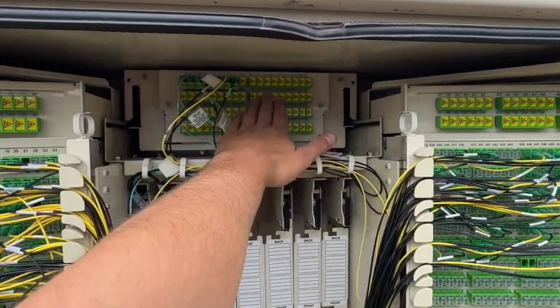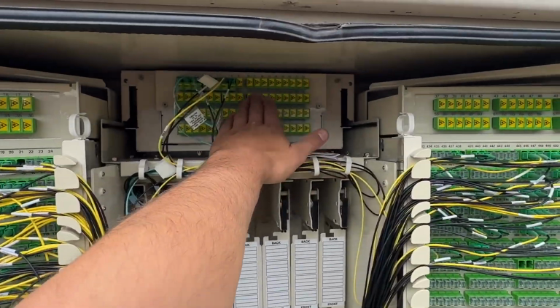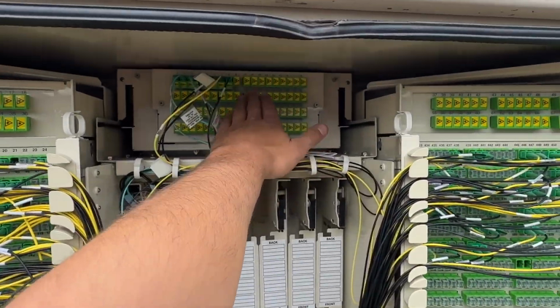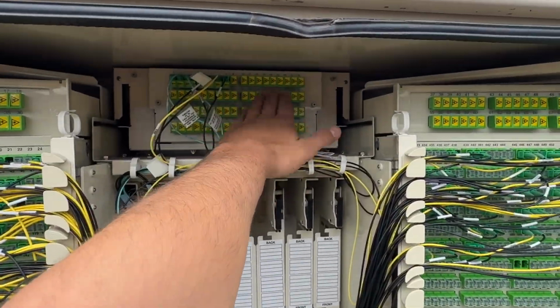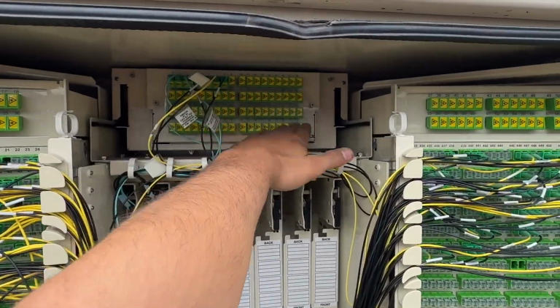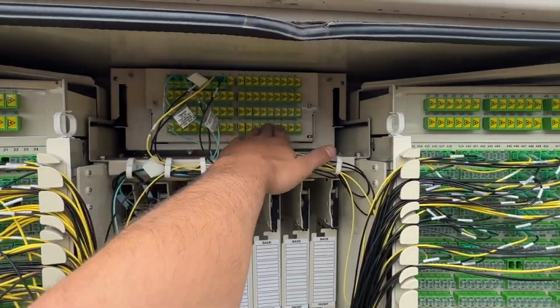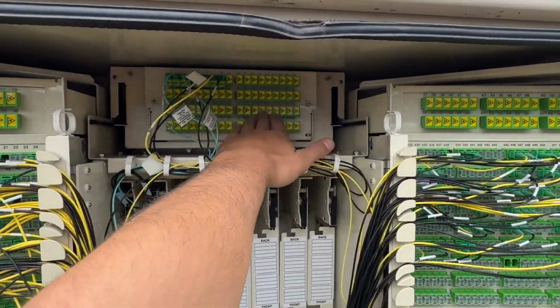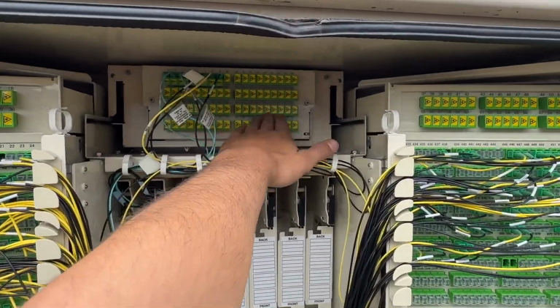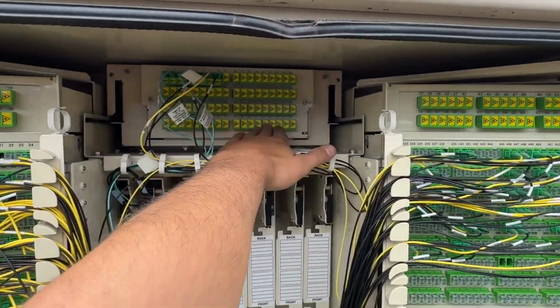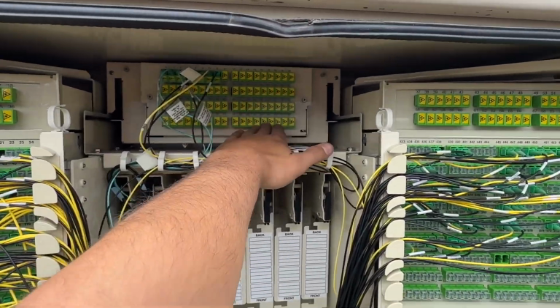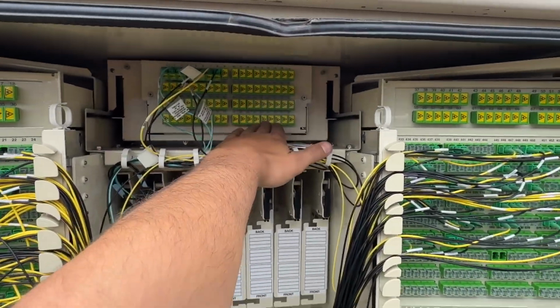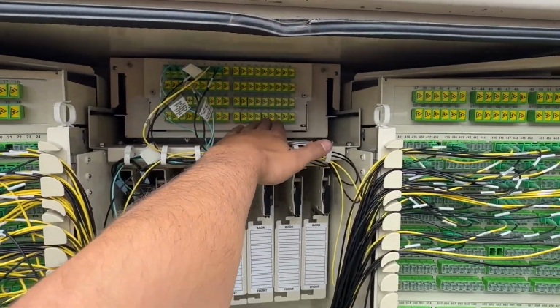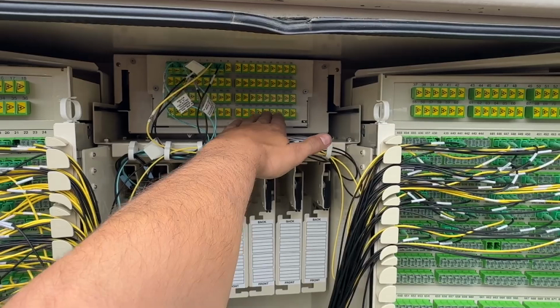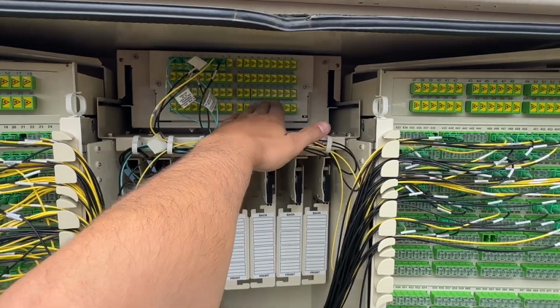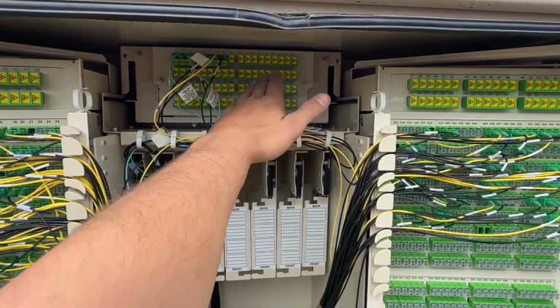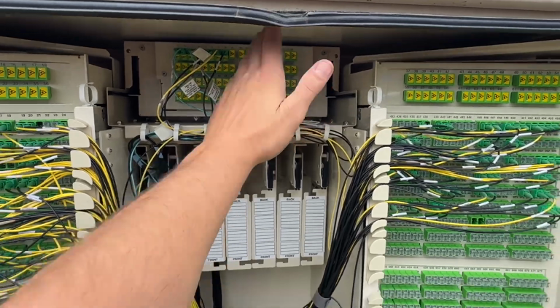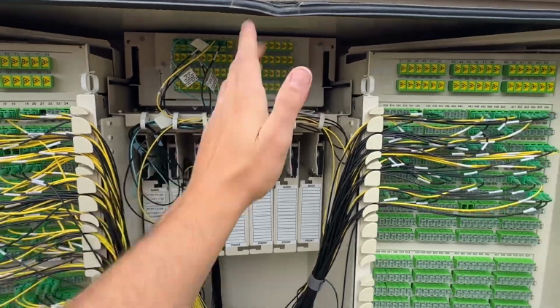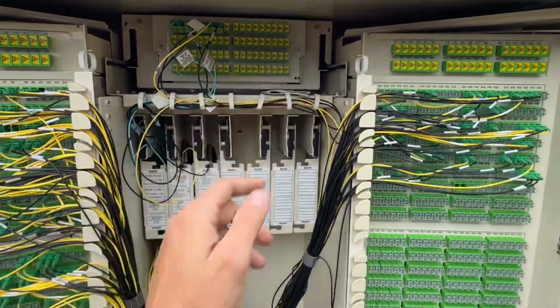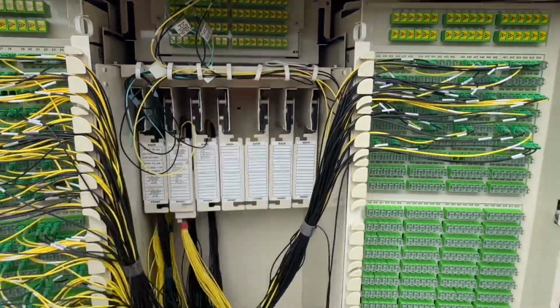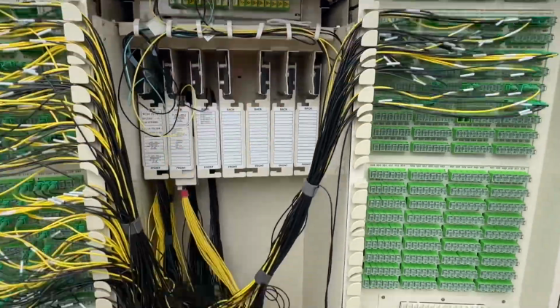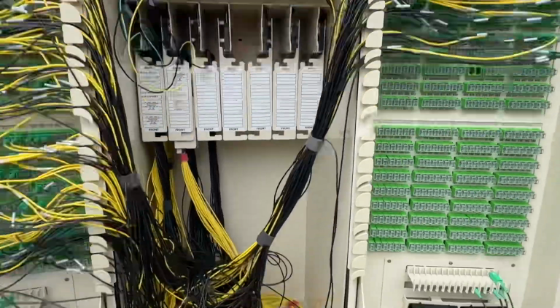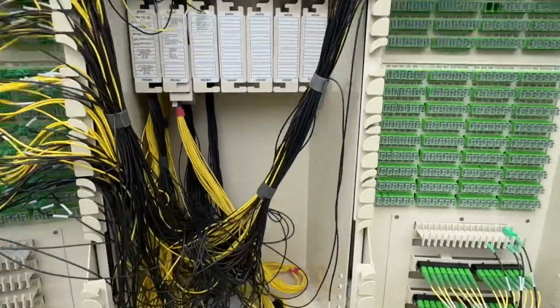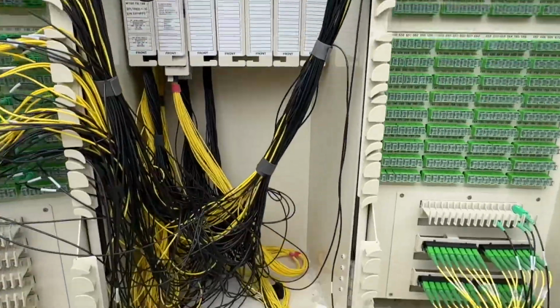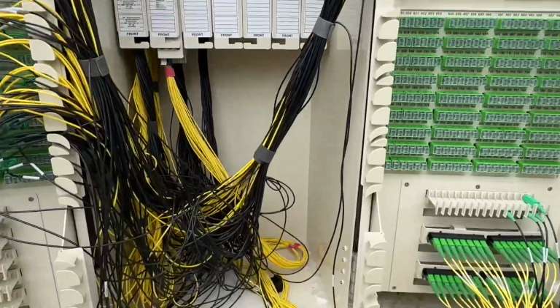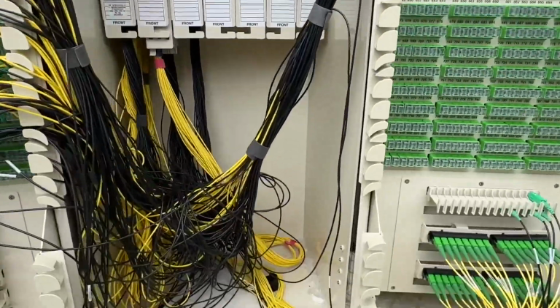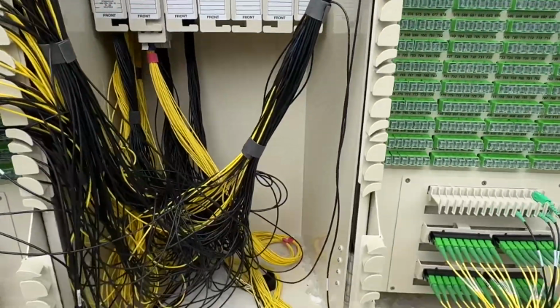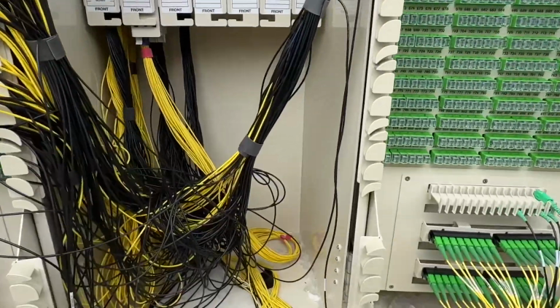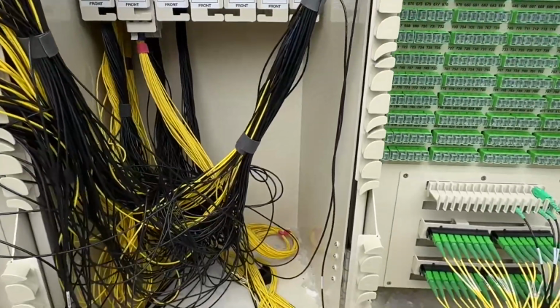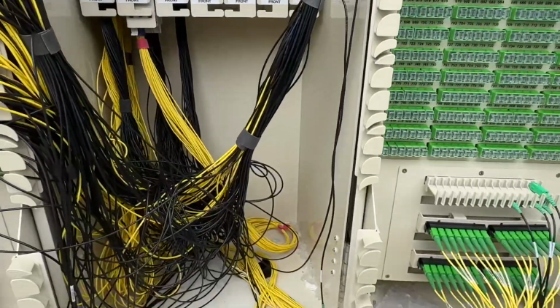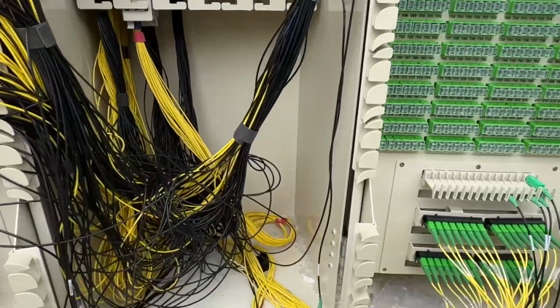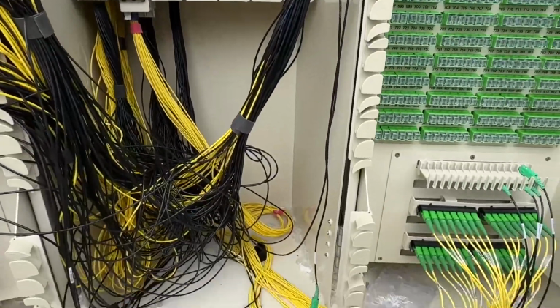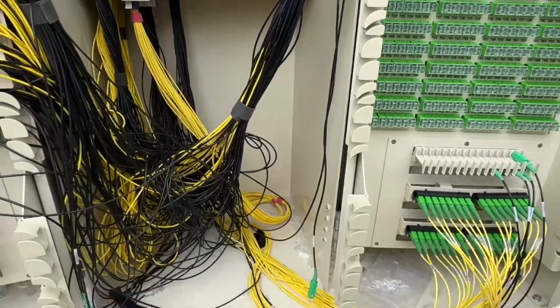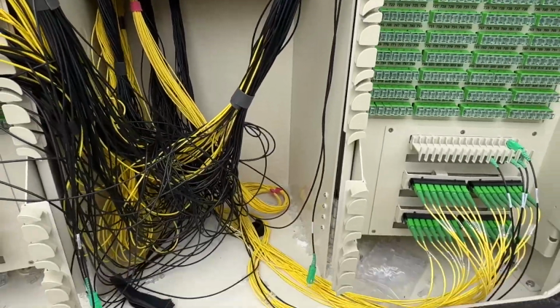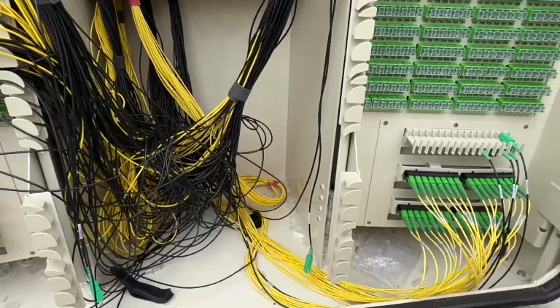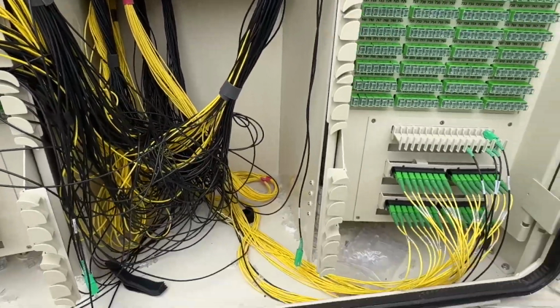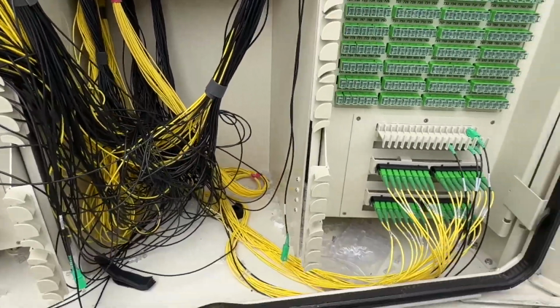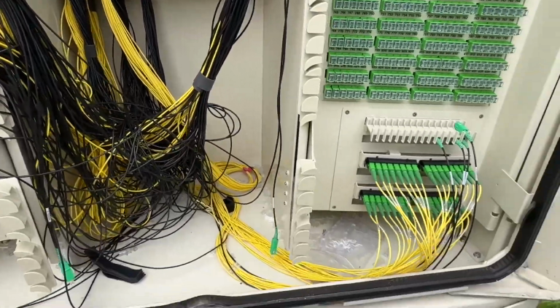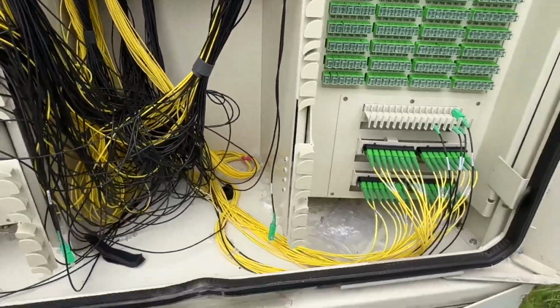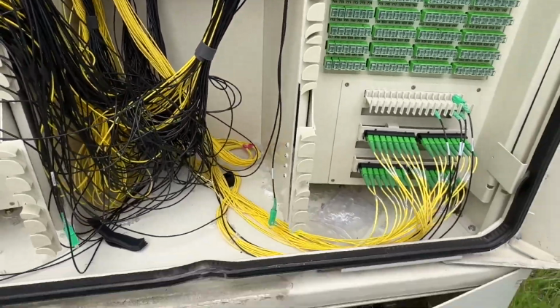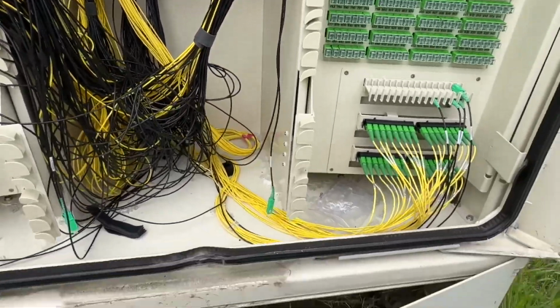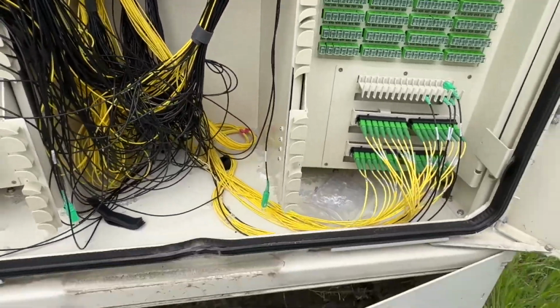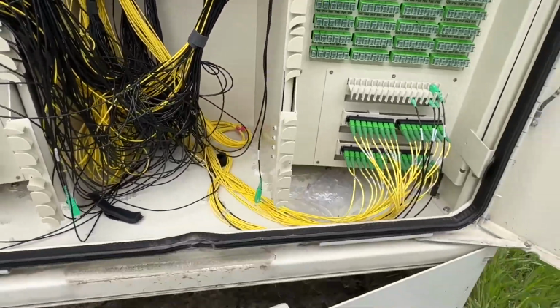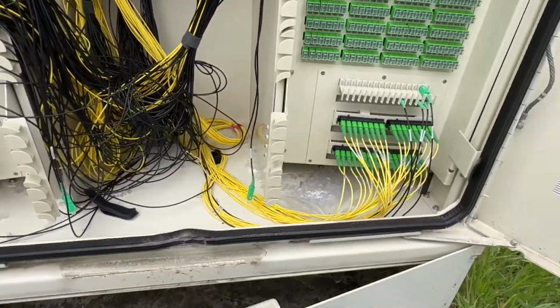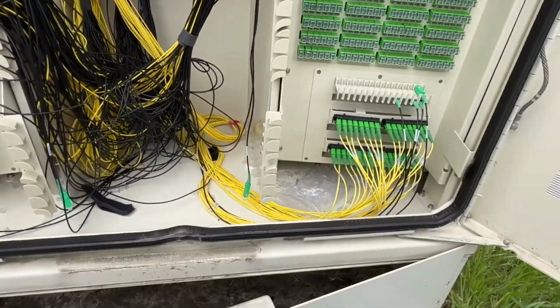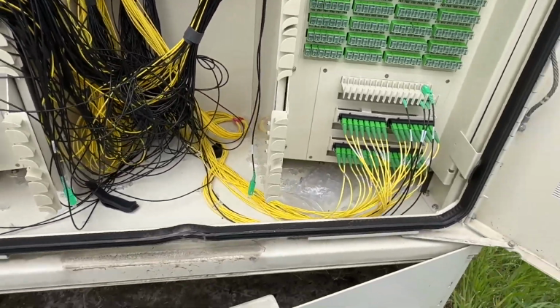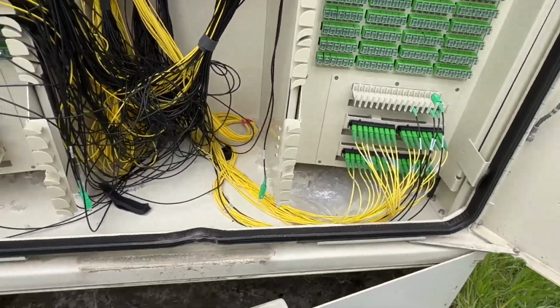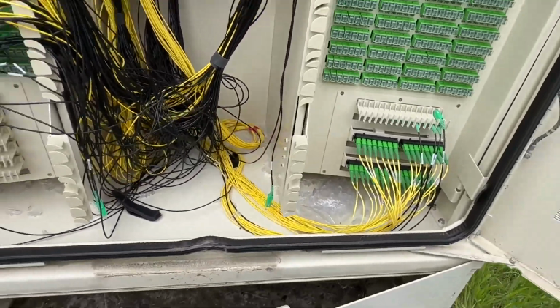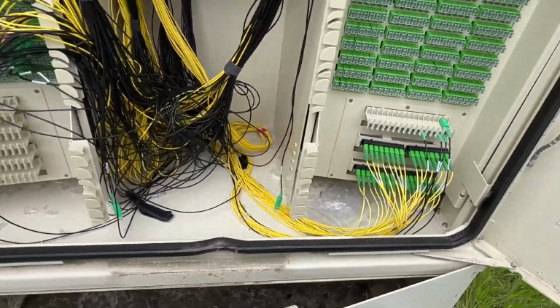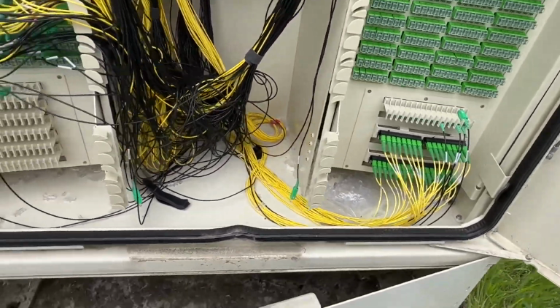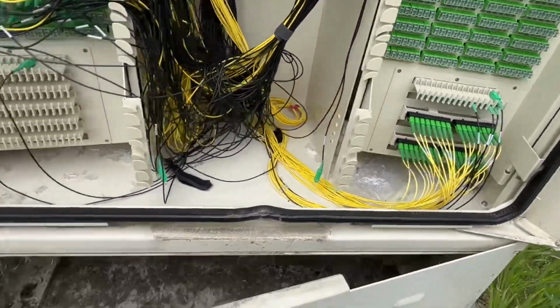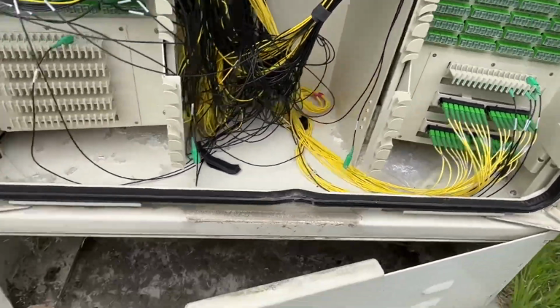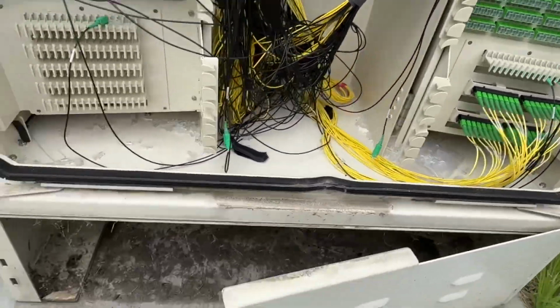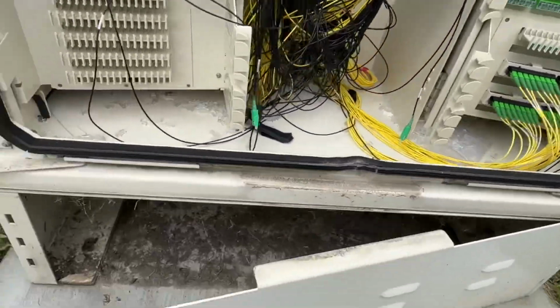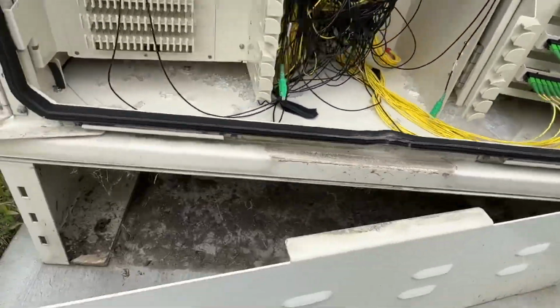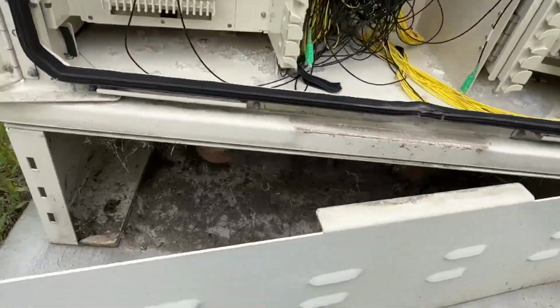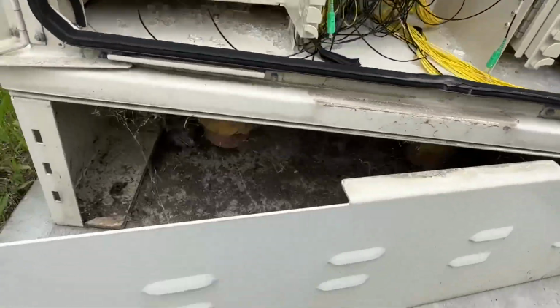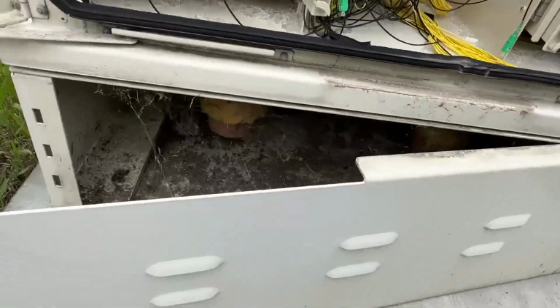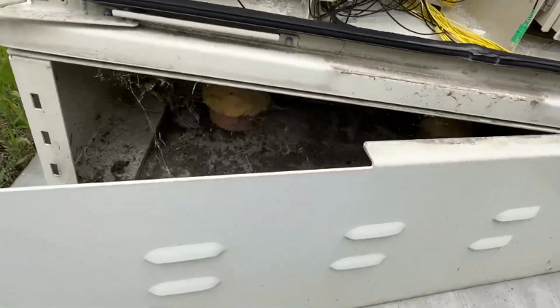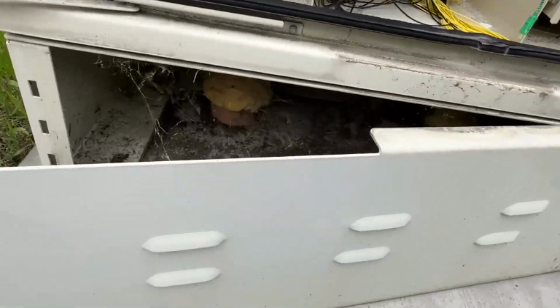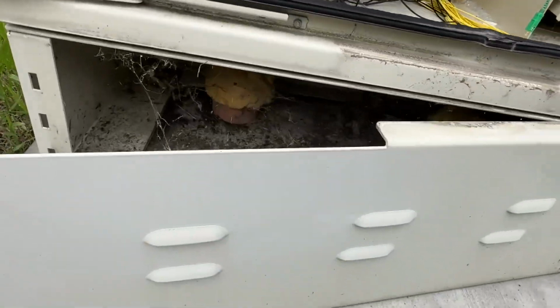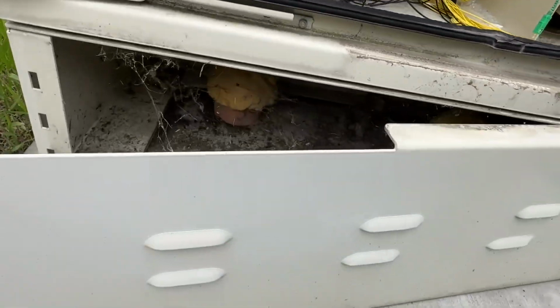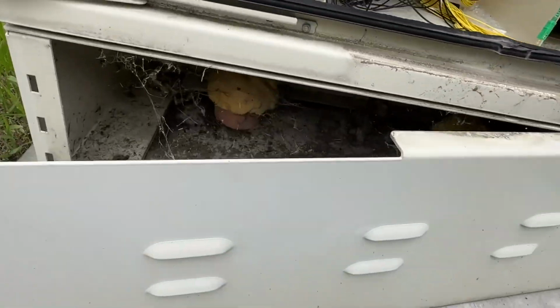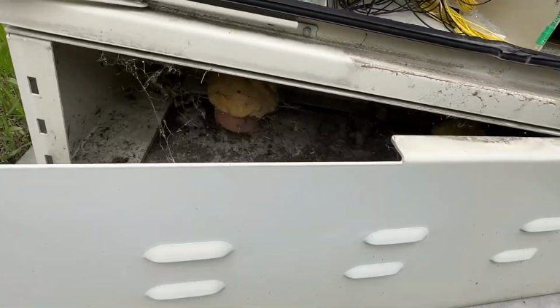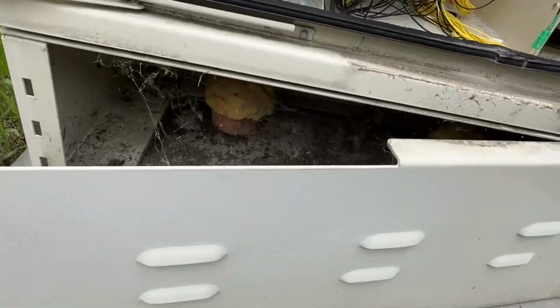This will turn into a cable. We pop this out — some wild spiders under there.